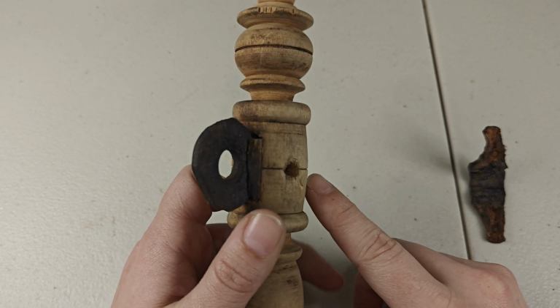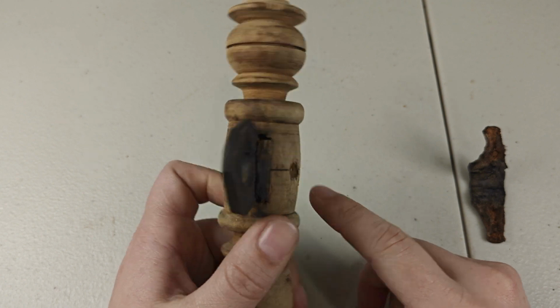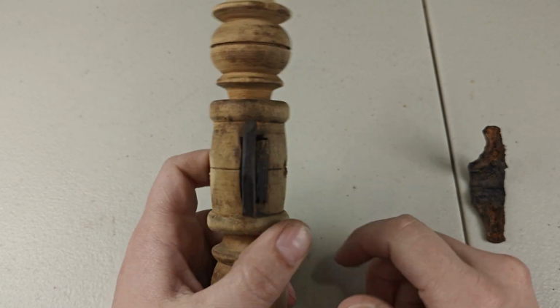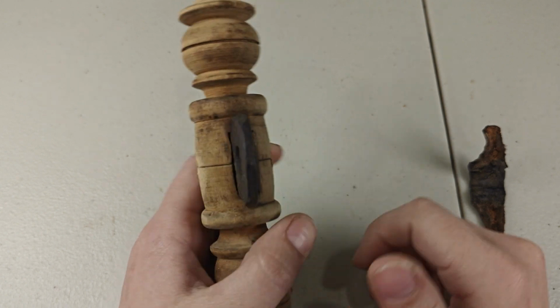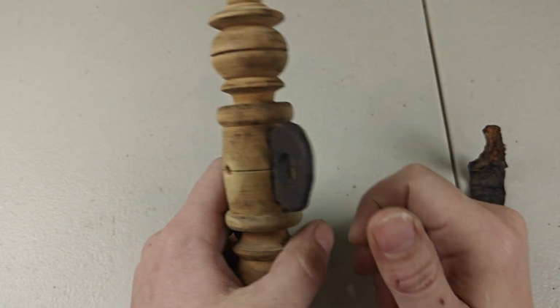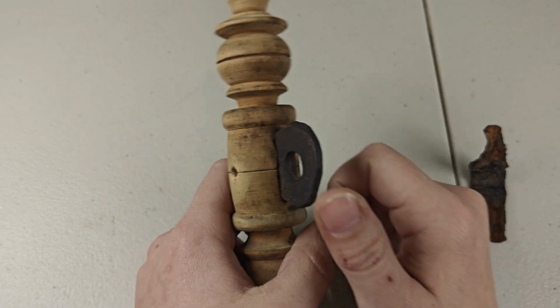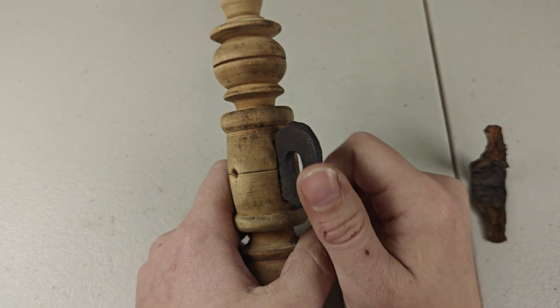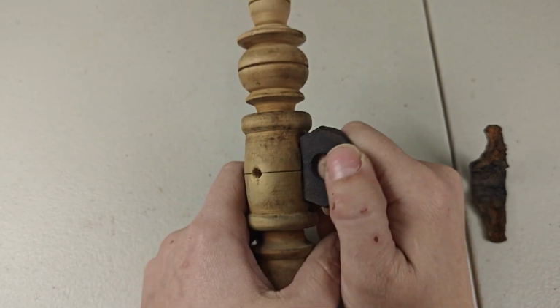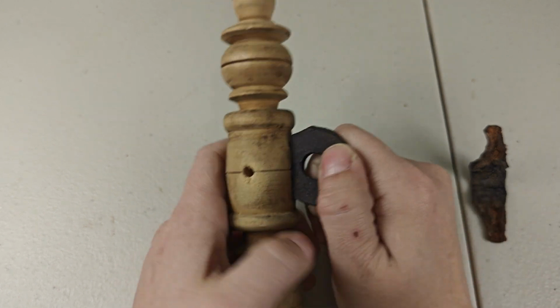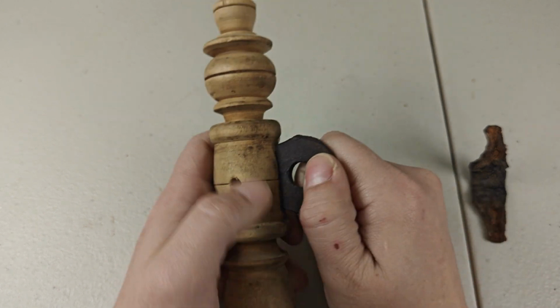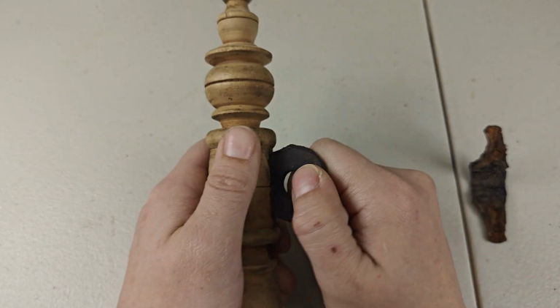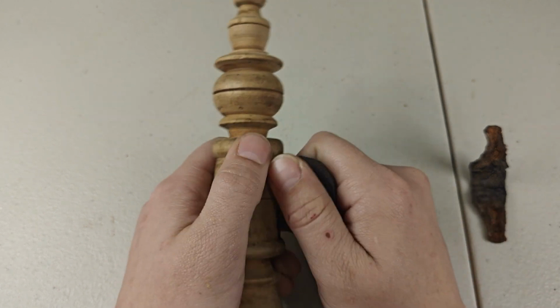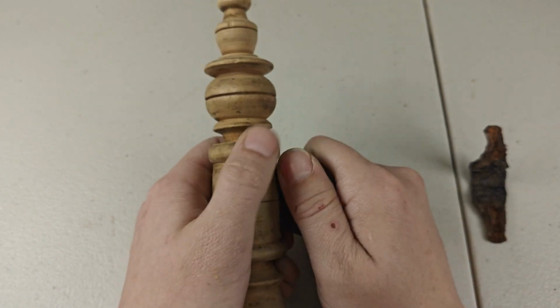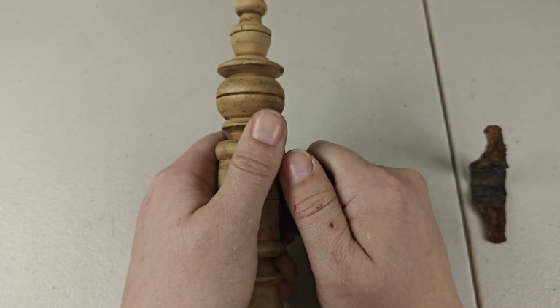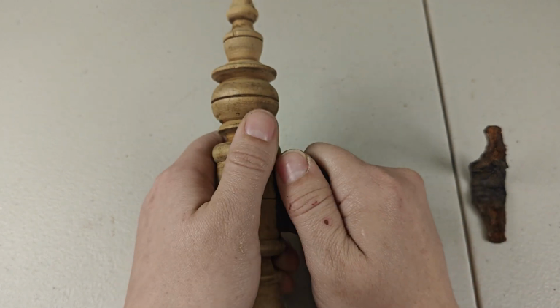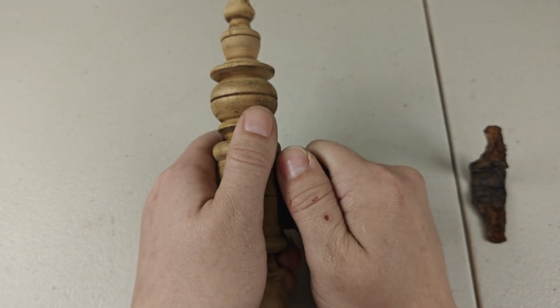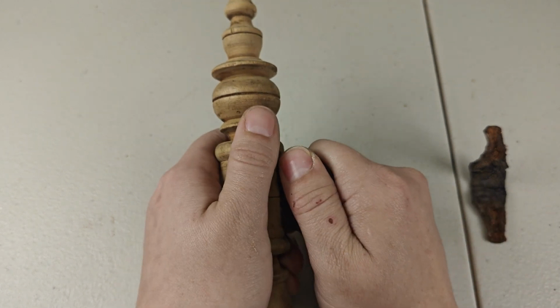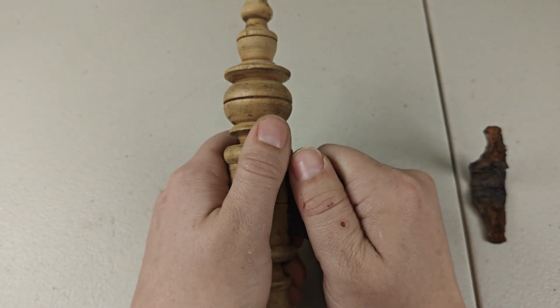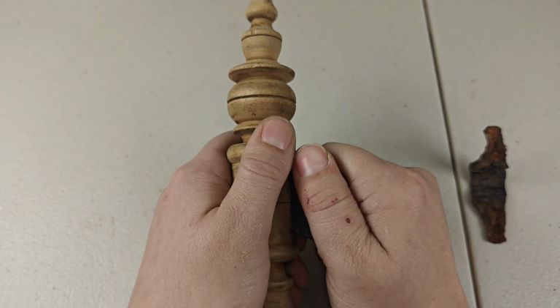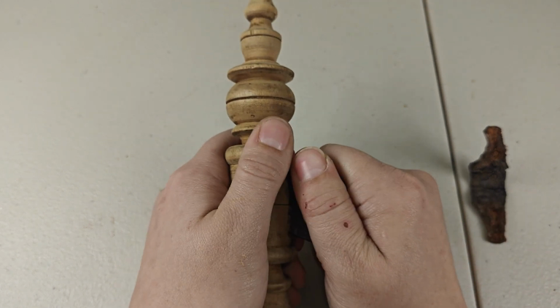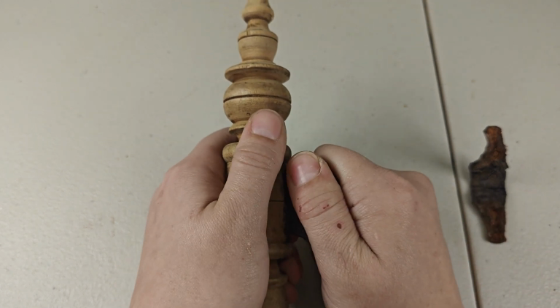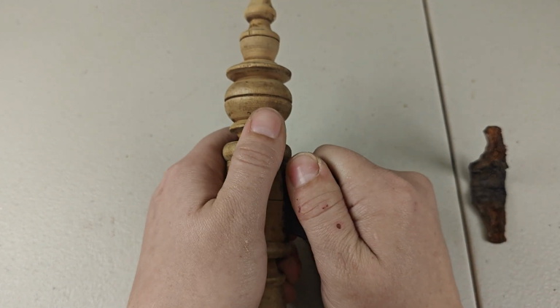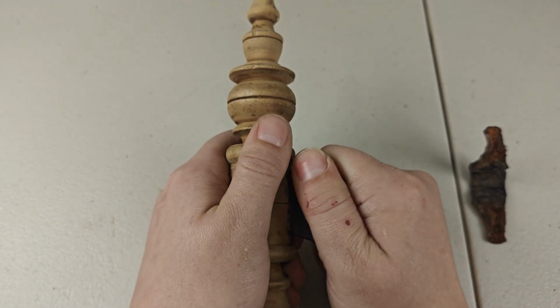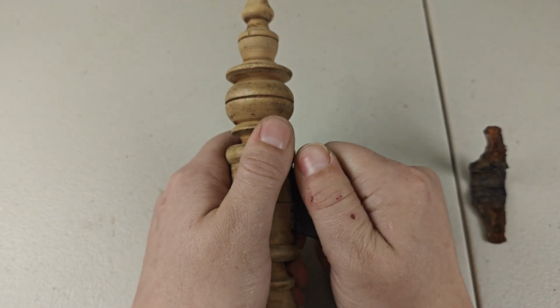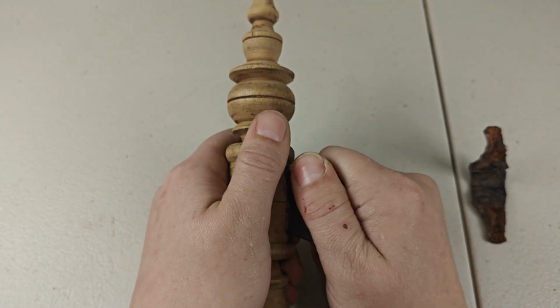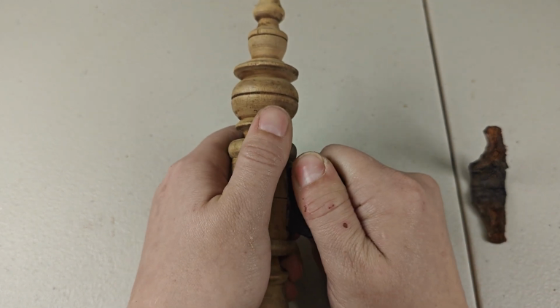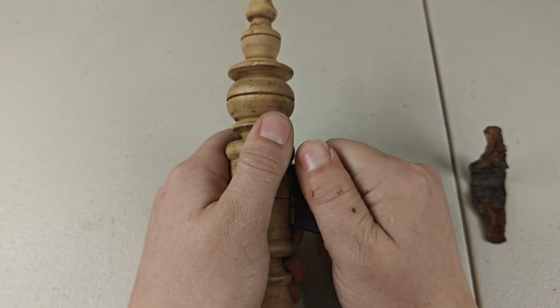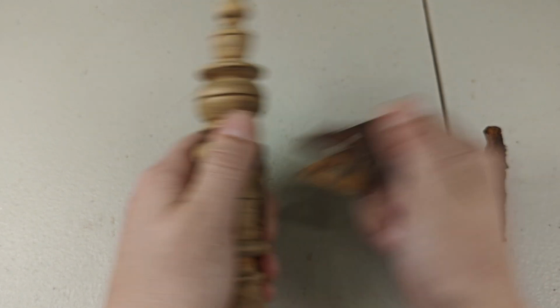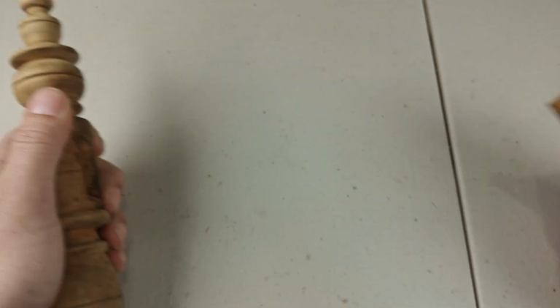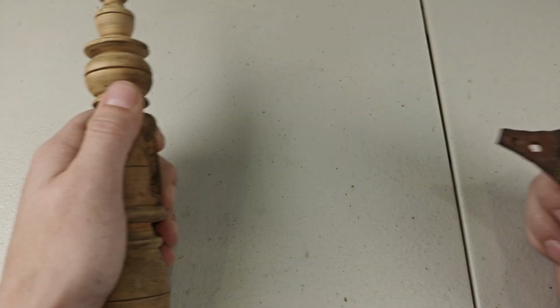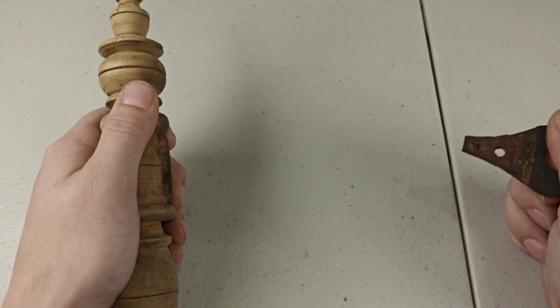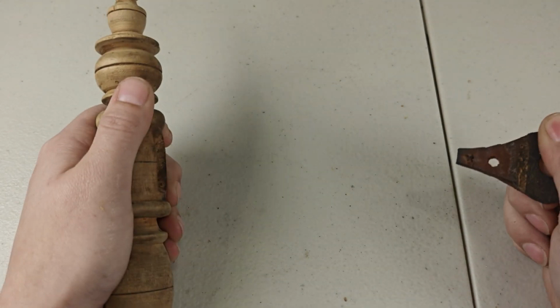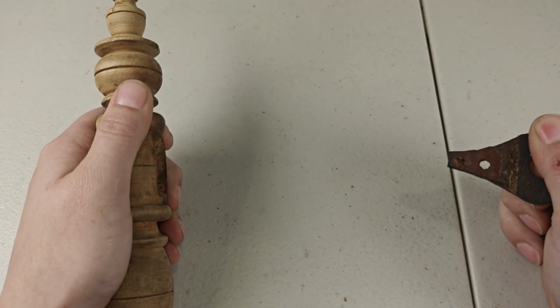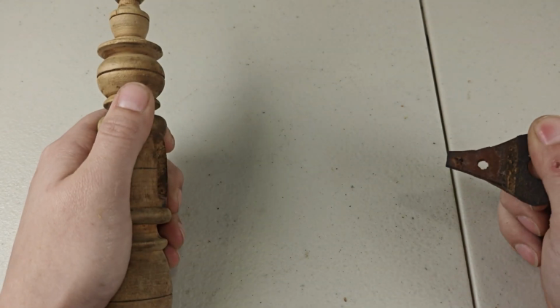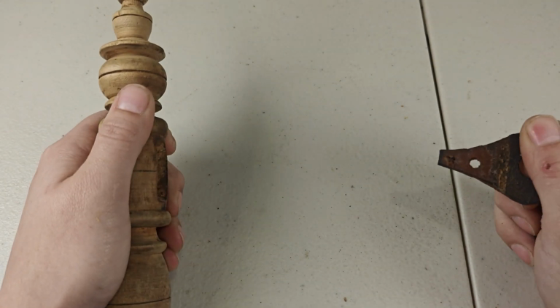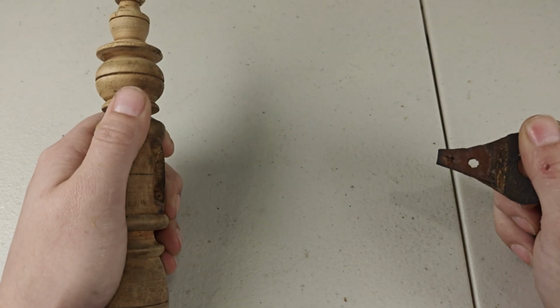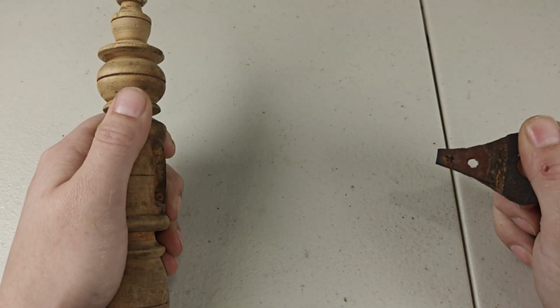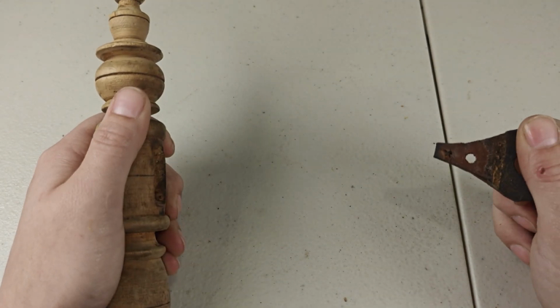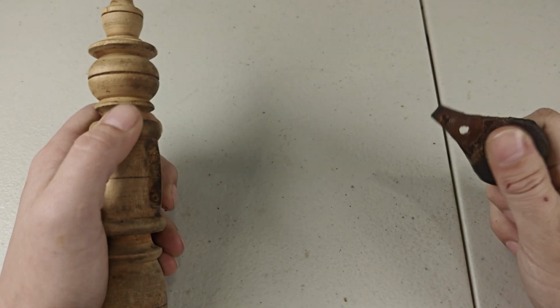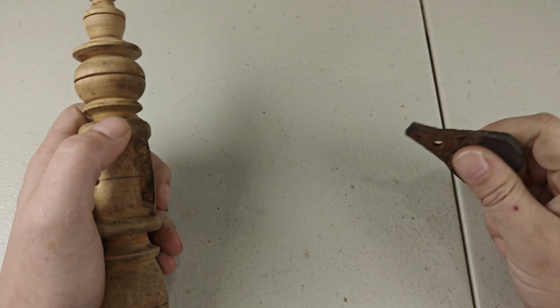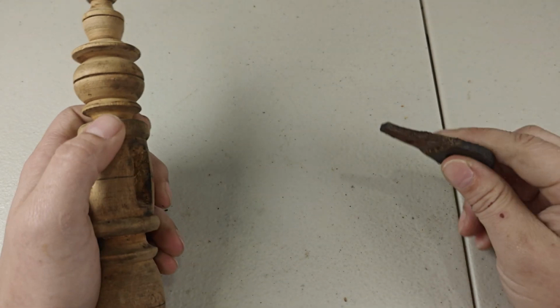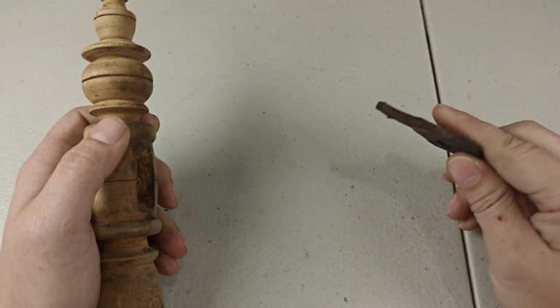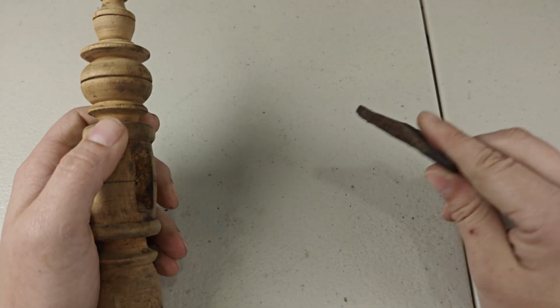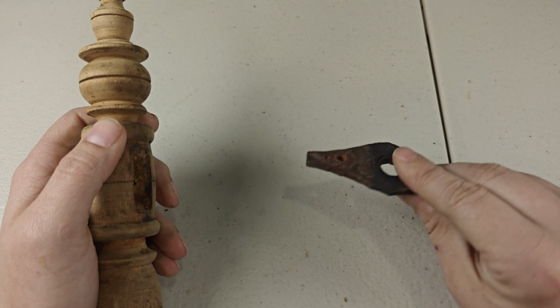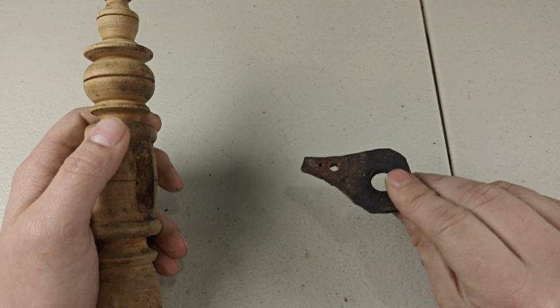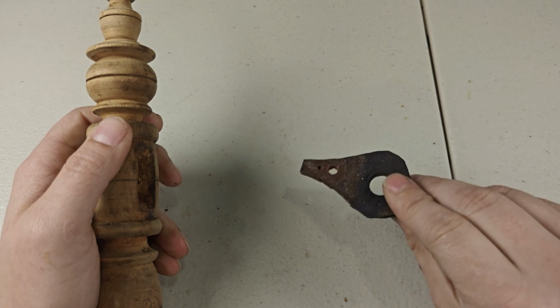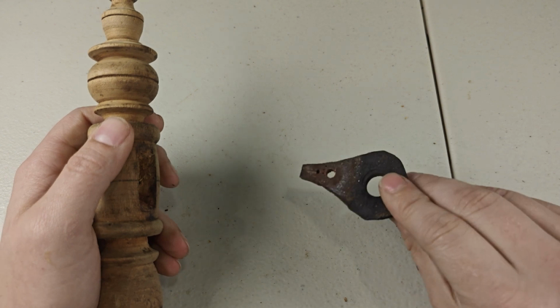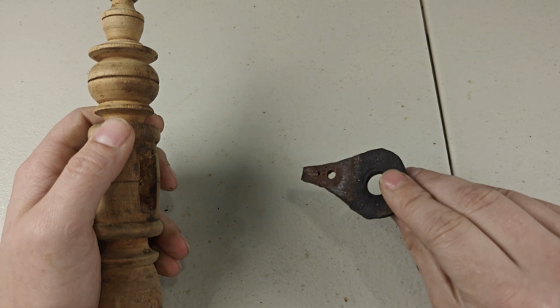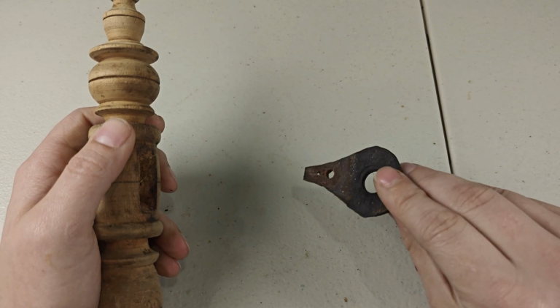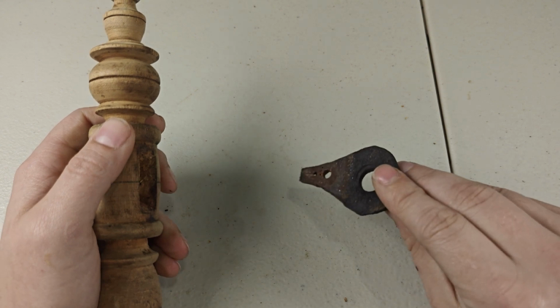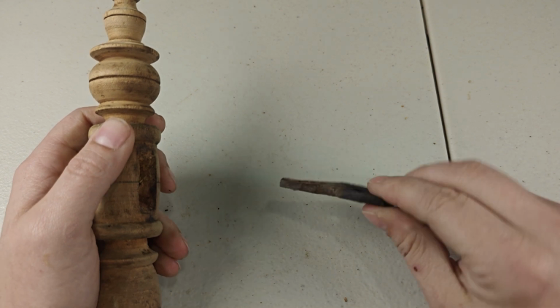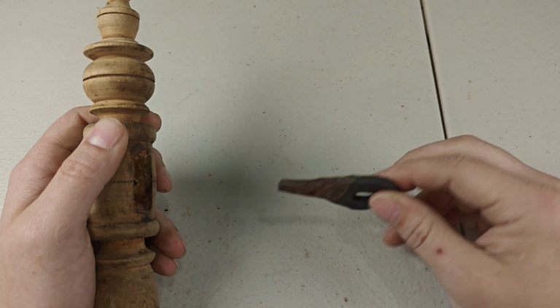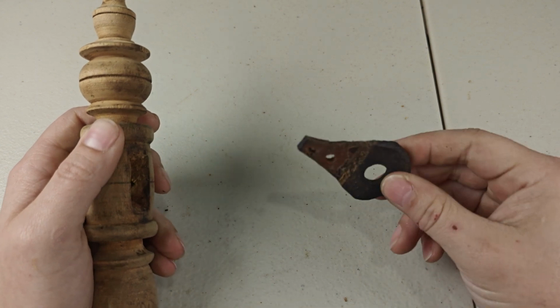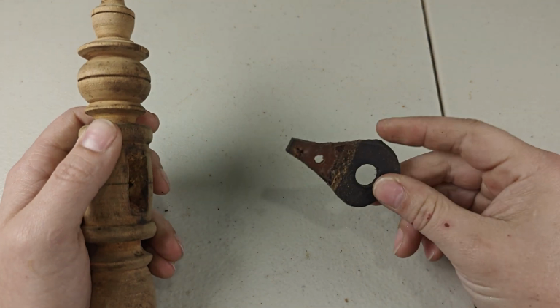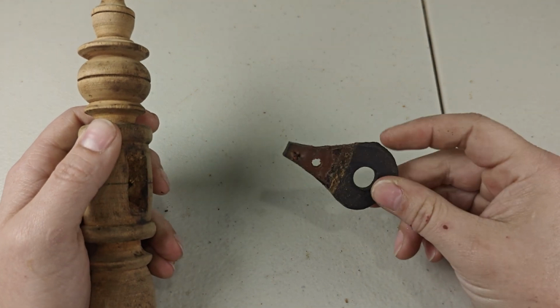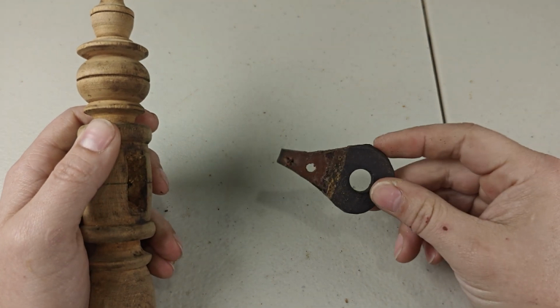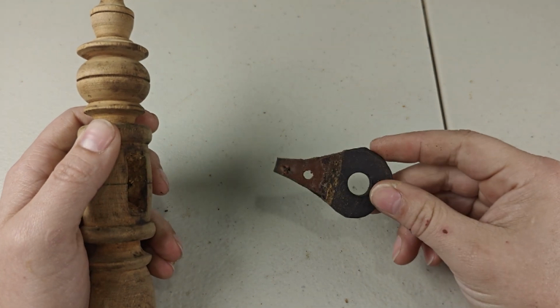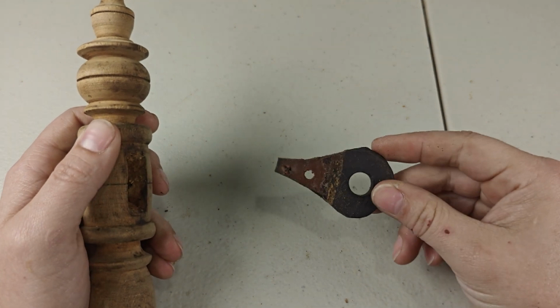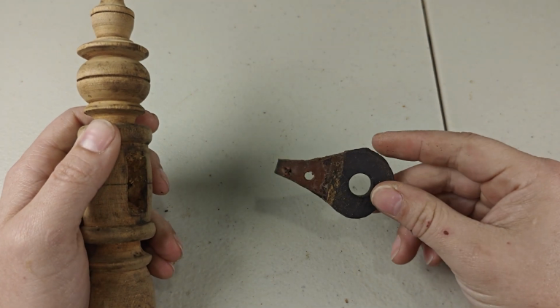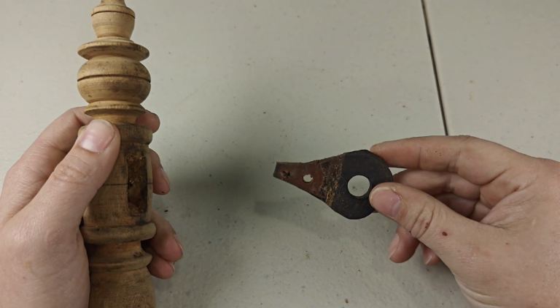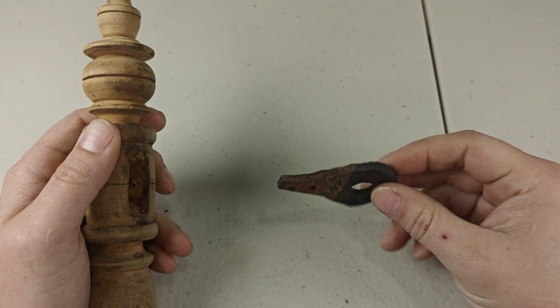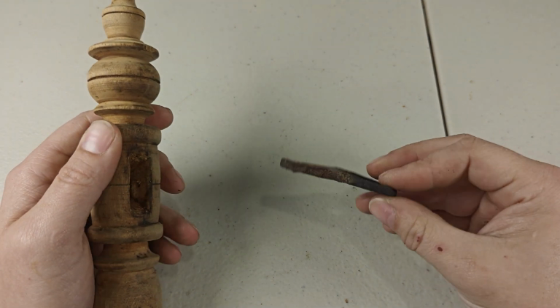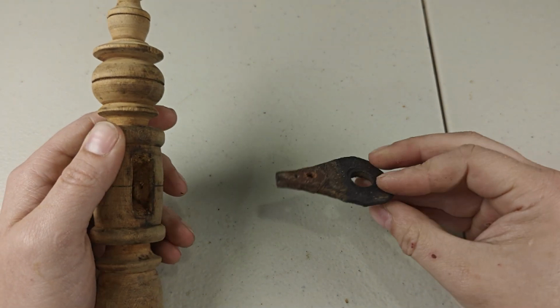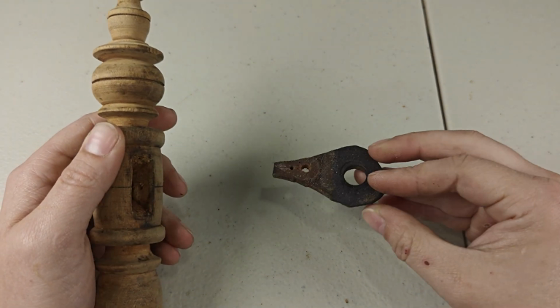If your leather is held in place, you'll want to use a punch set and a hammer to remove the wood dowels. Once you do, the leather should just pull straight out.